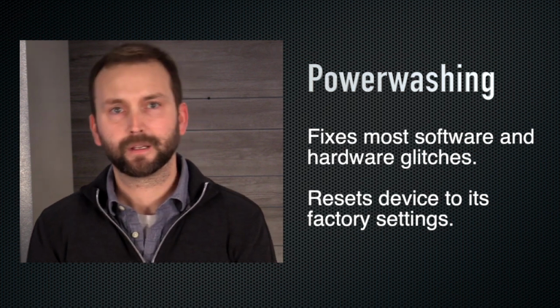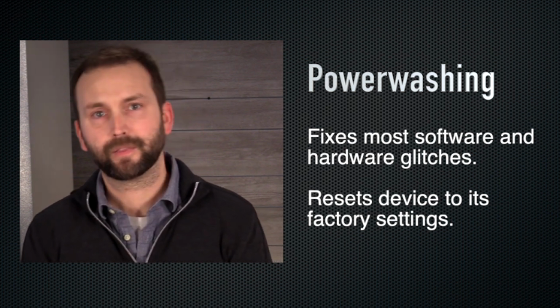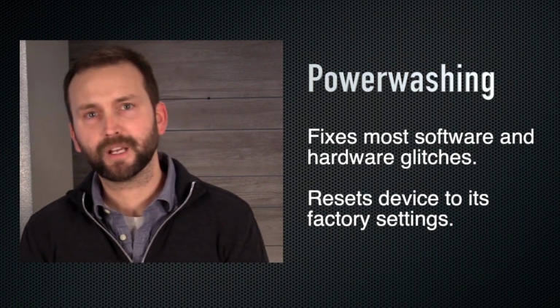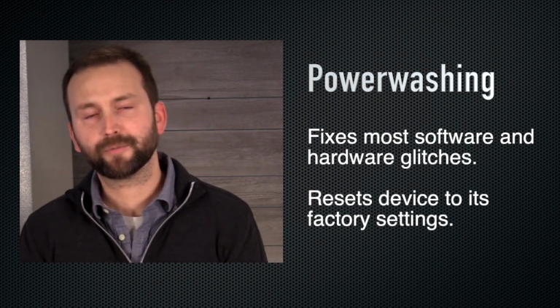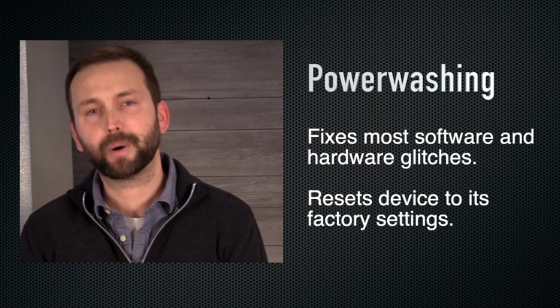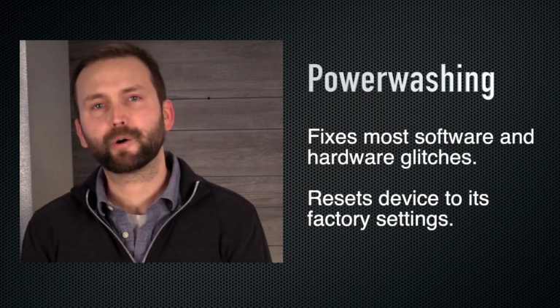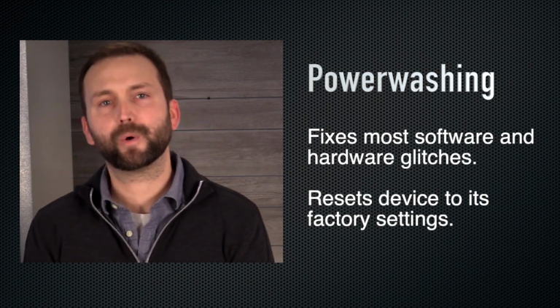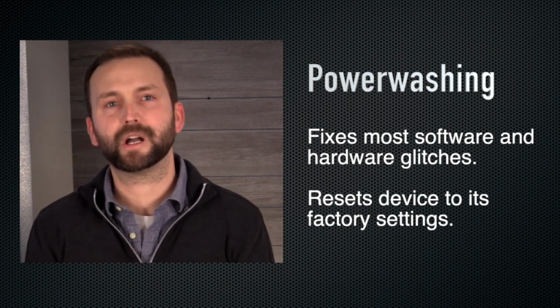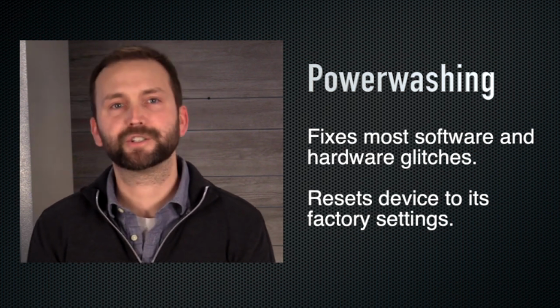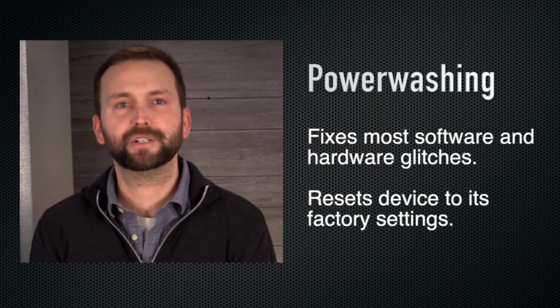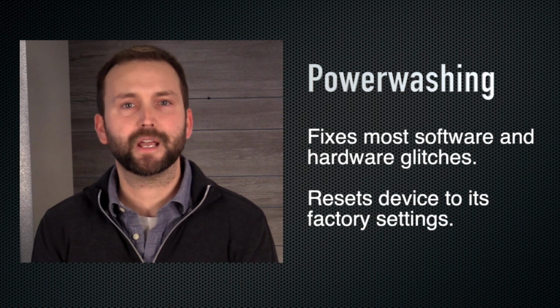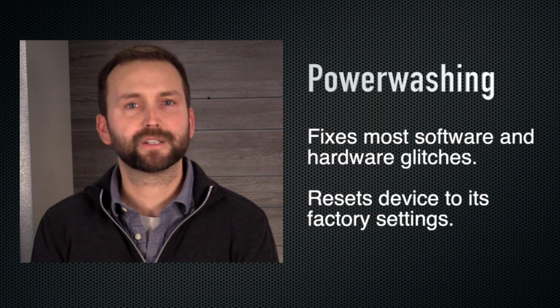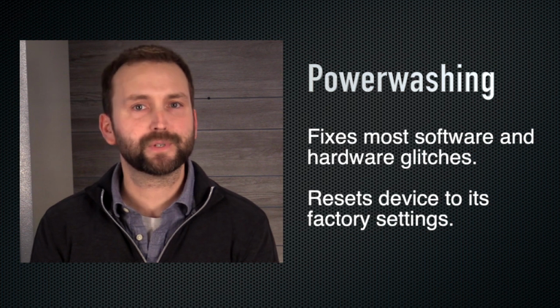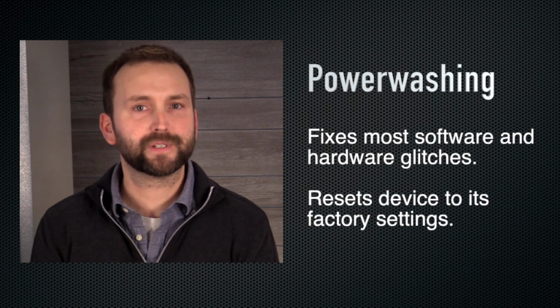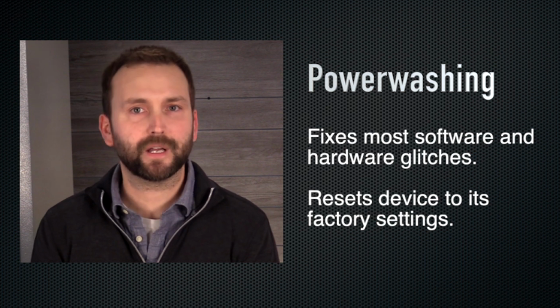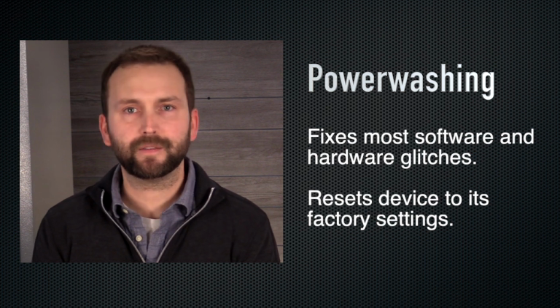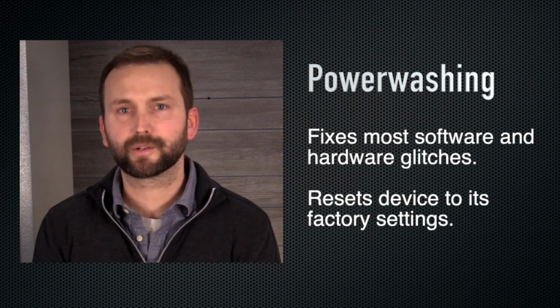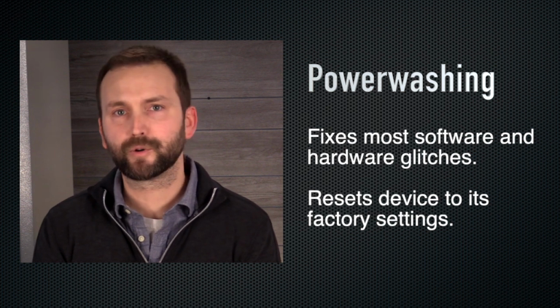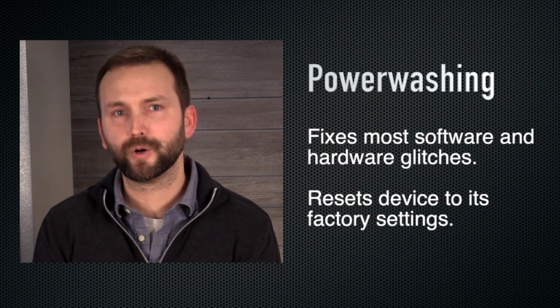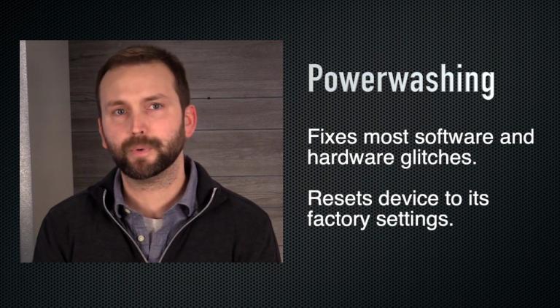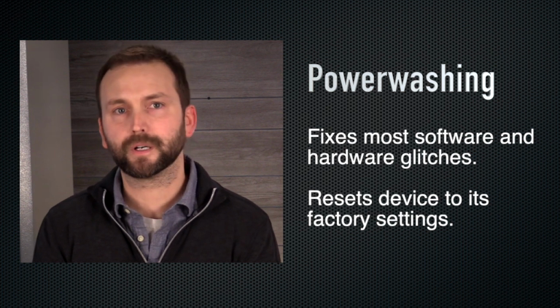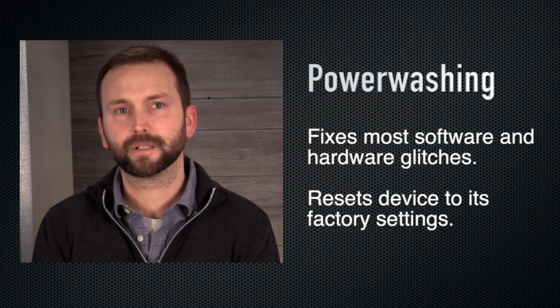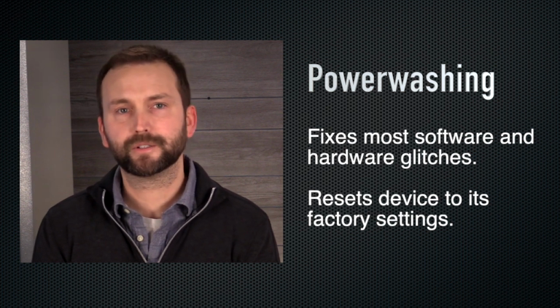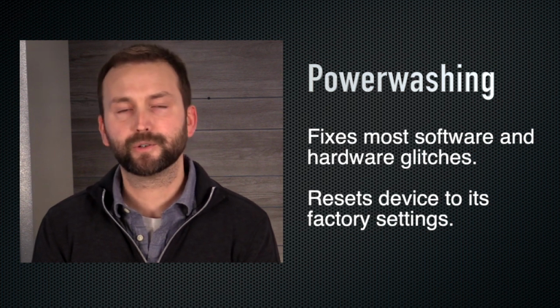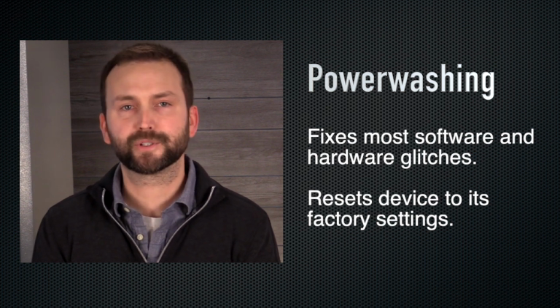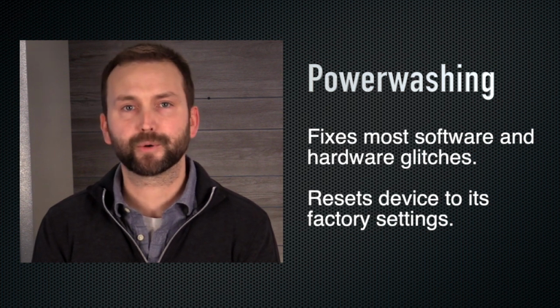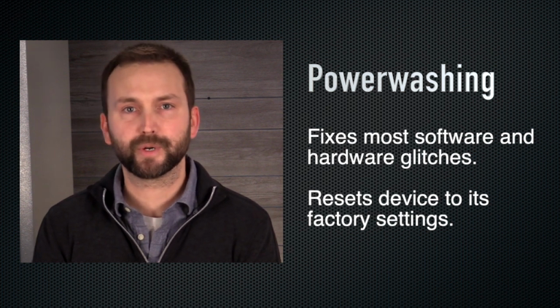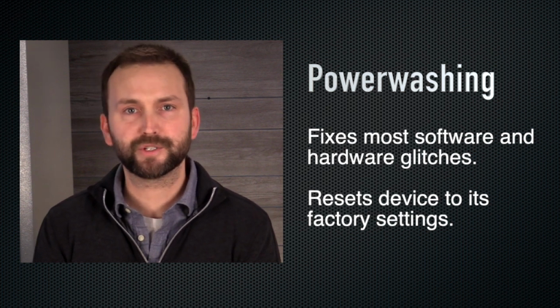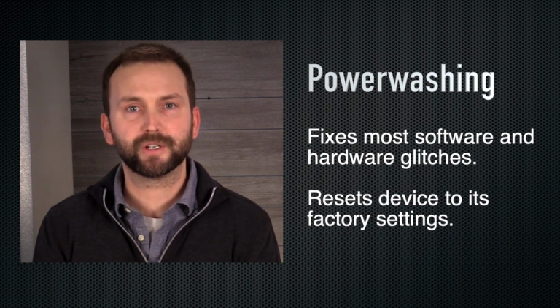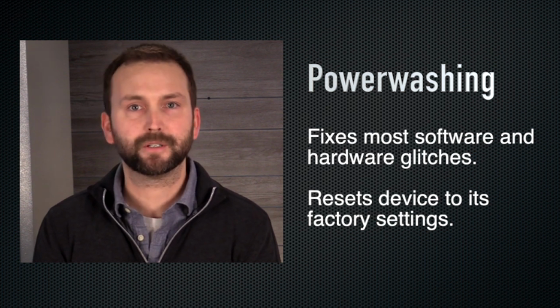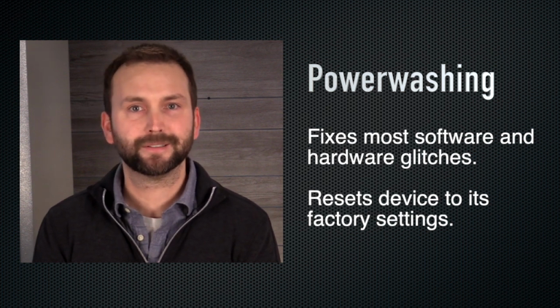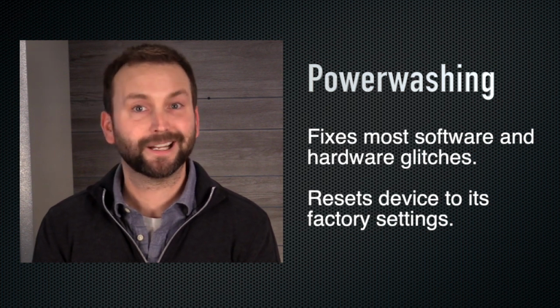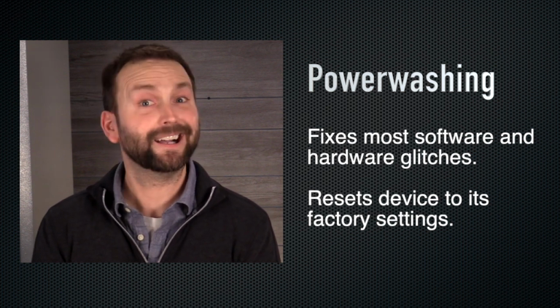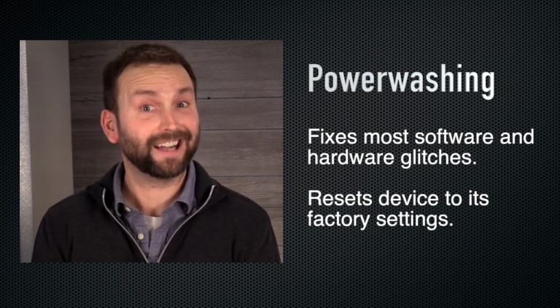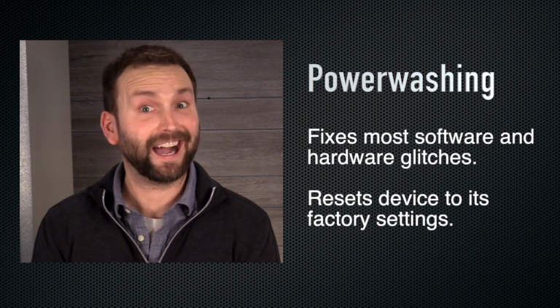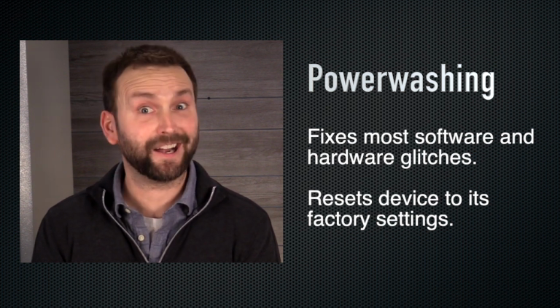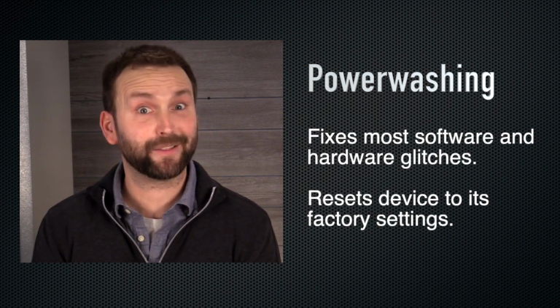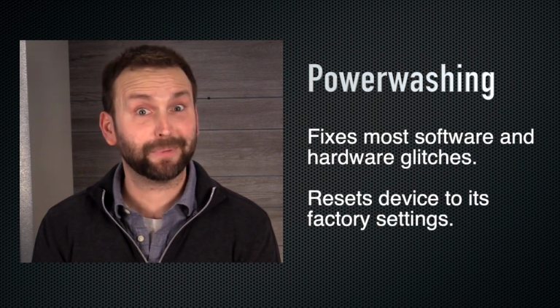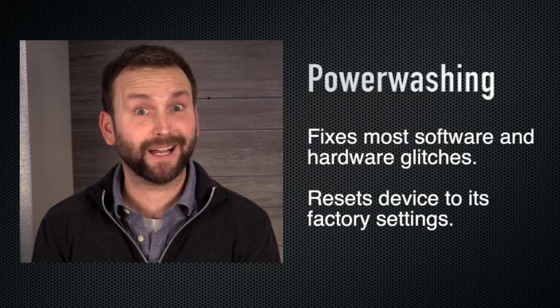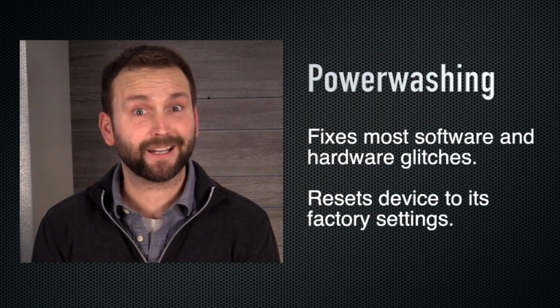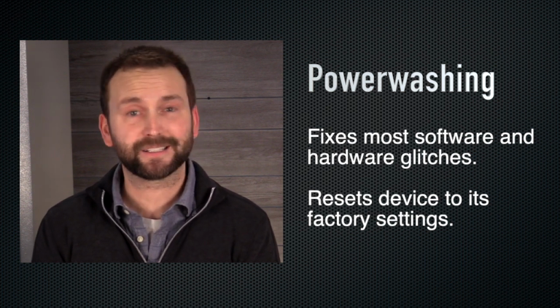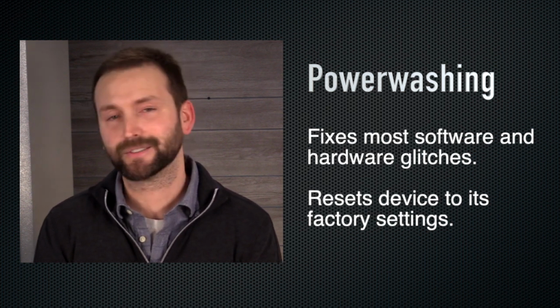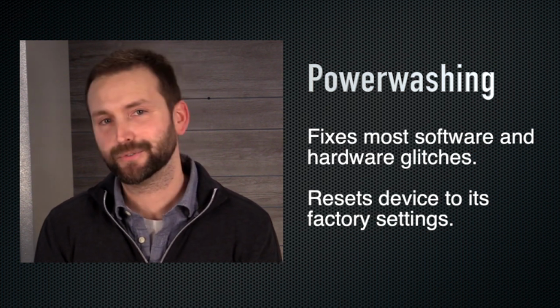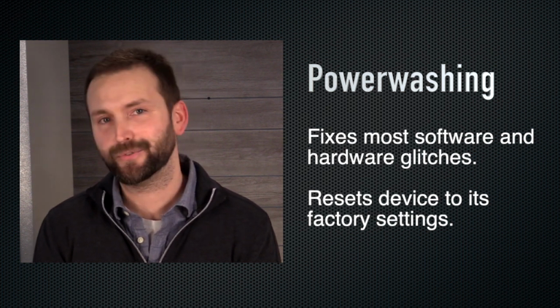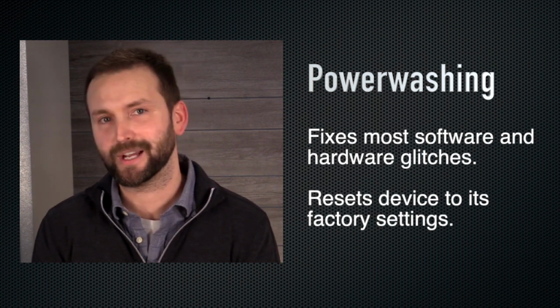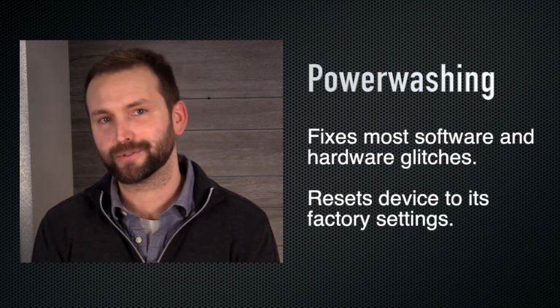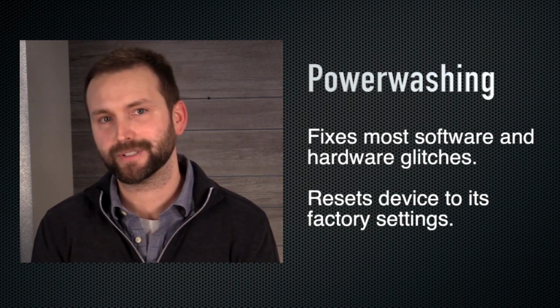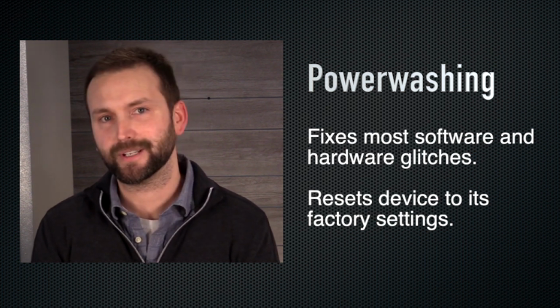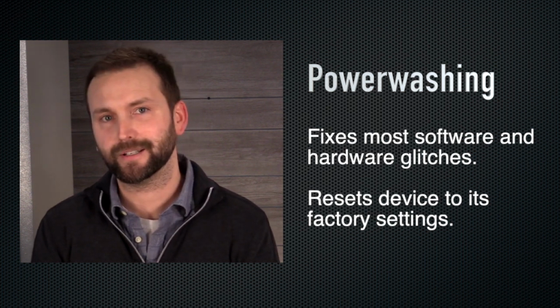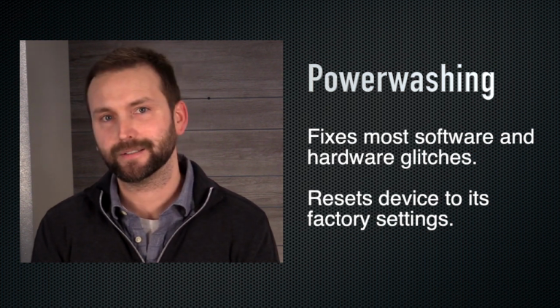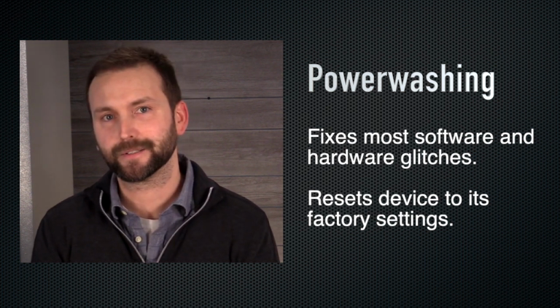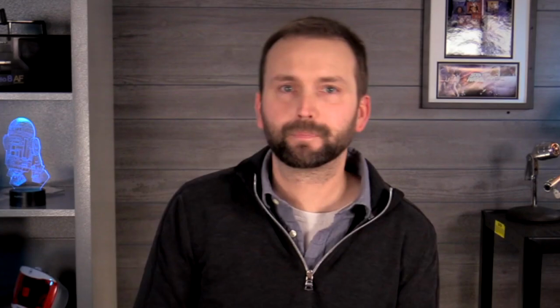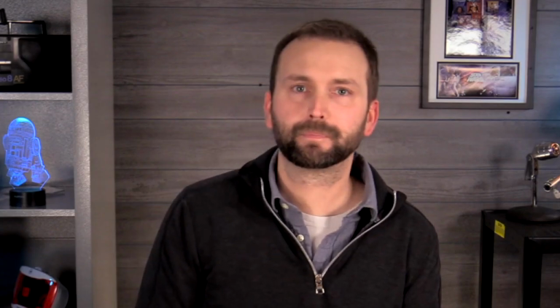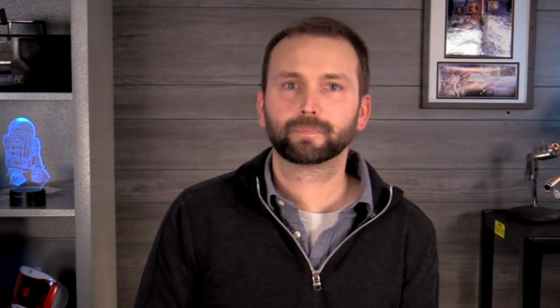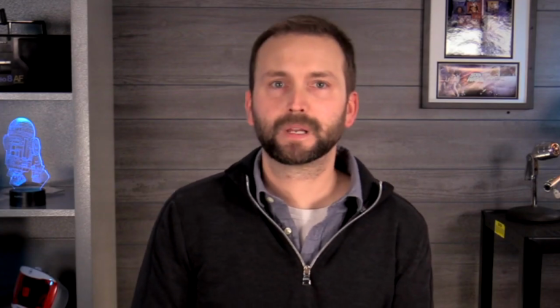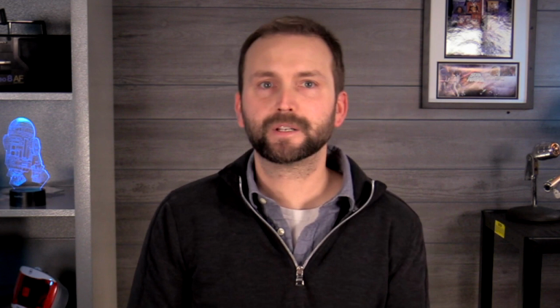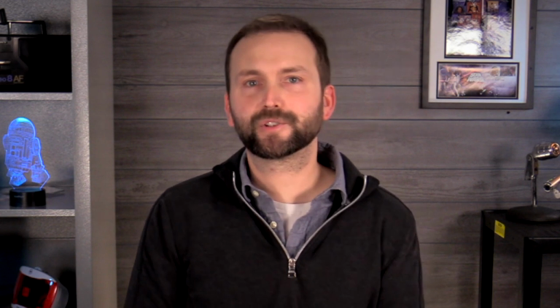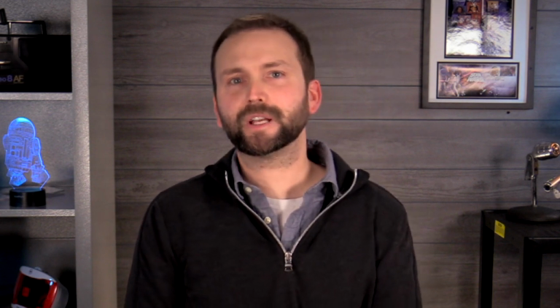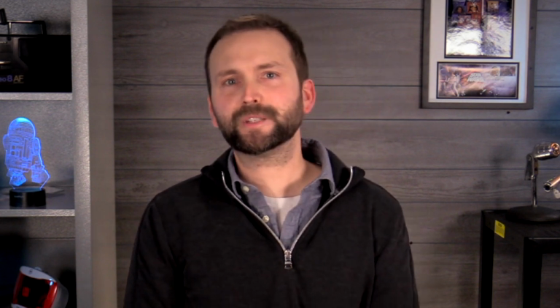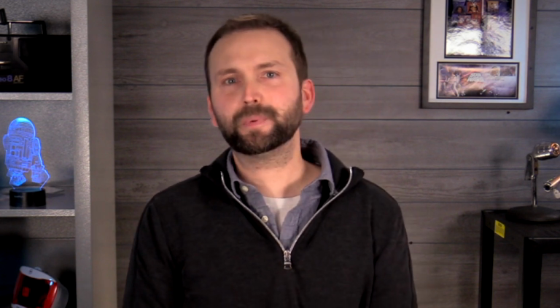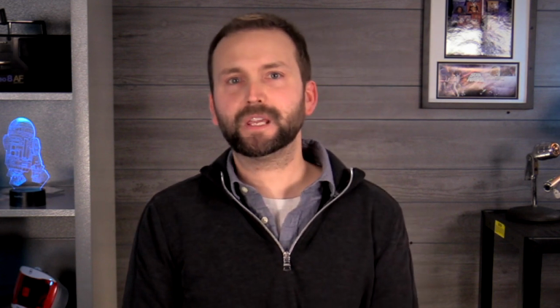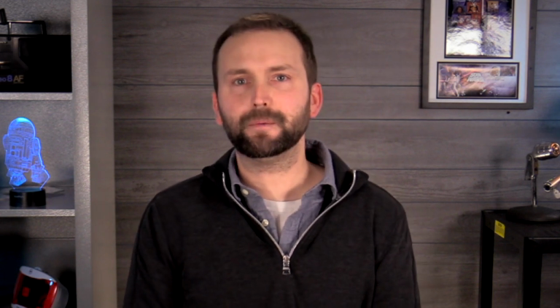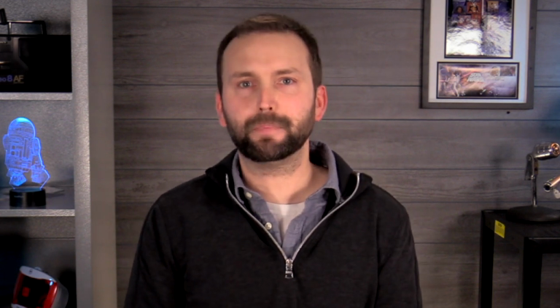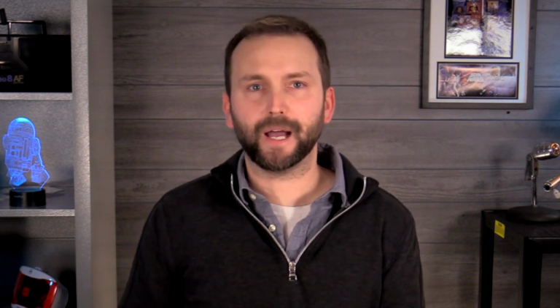Think of power washing as resetting the Chromebook to its original, out-of-the-box factory settings. So let's begin by...